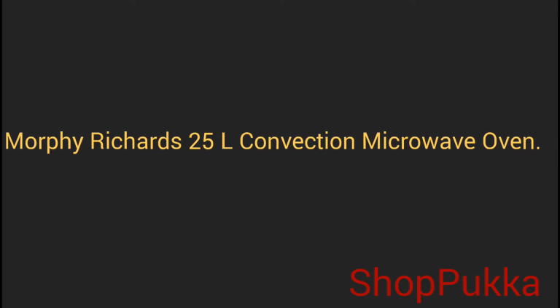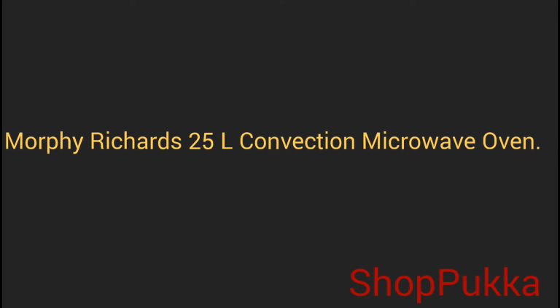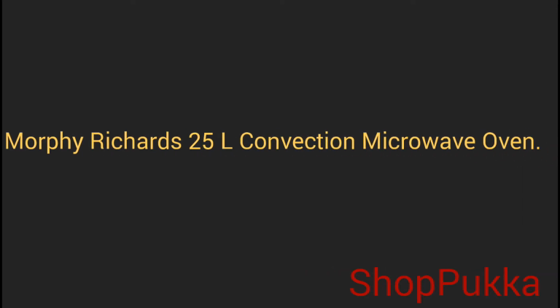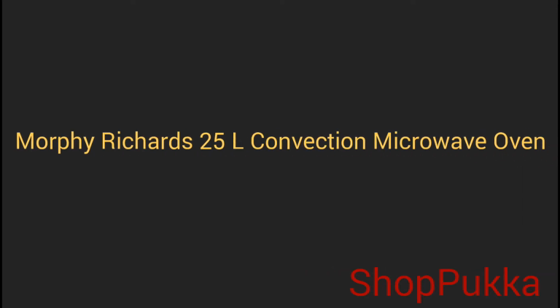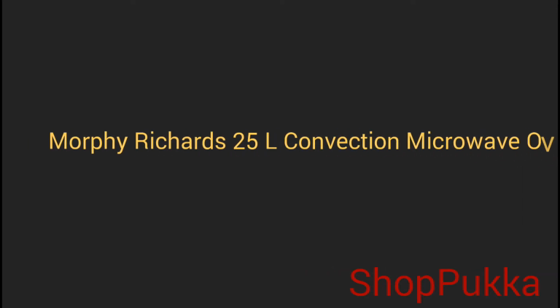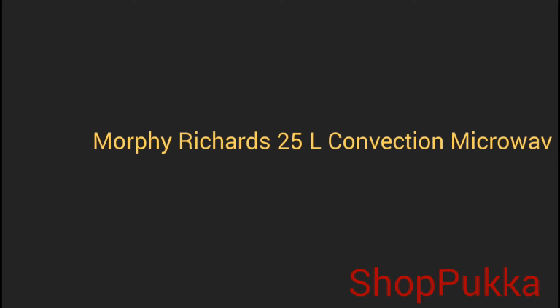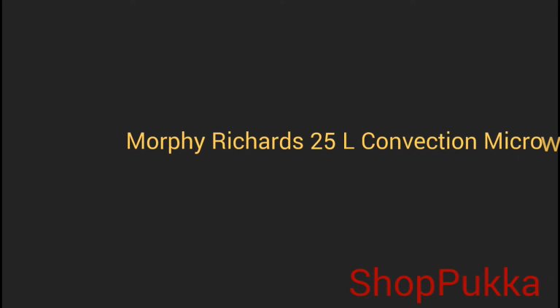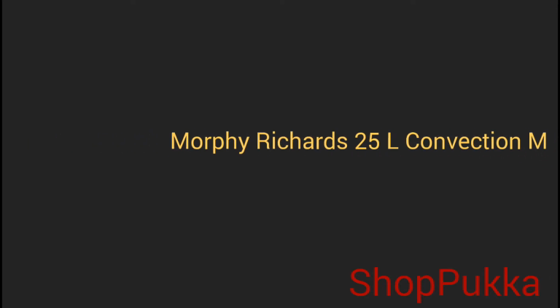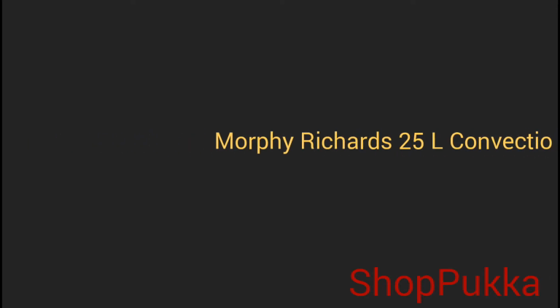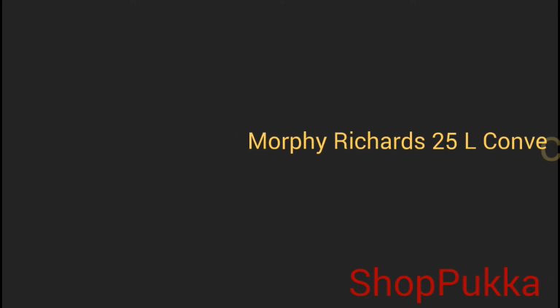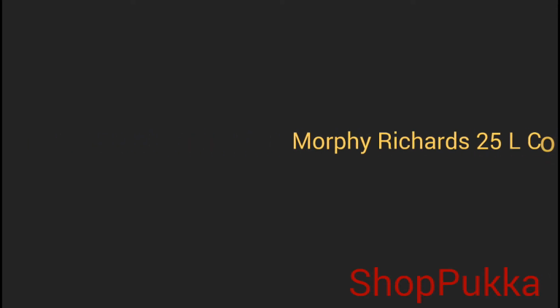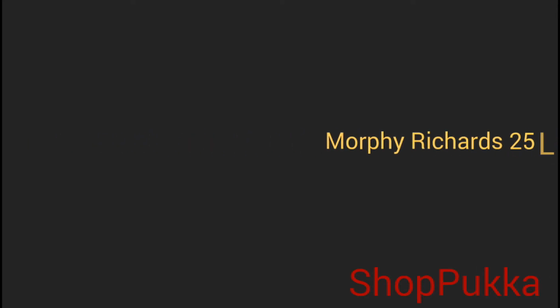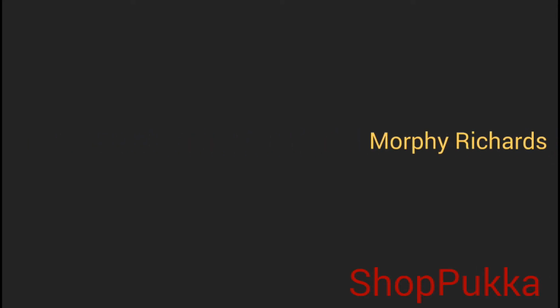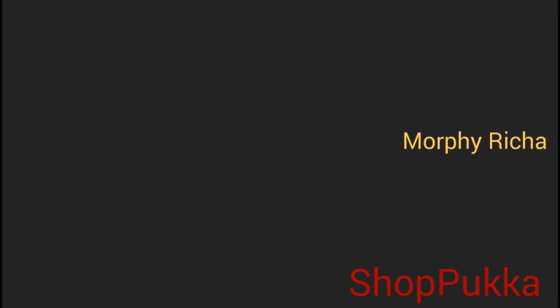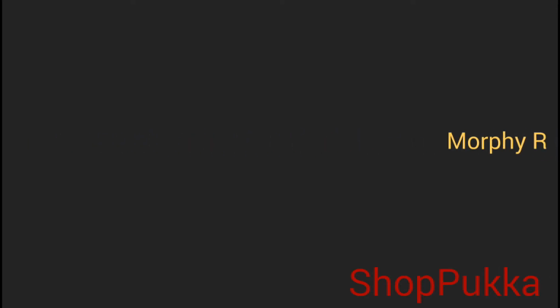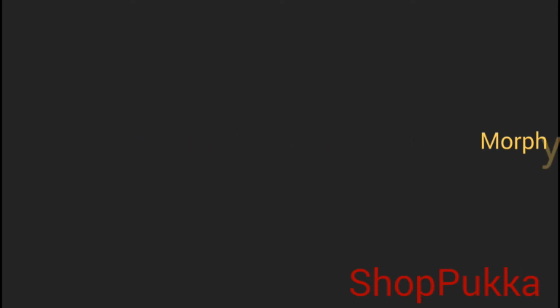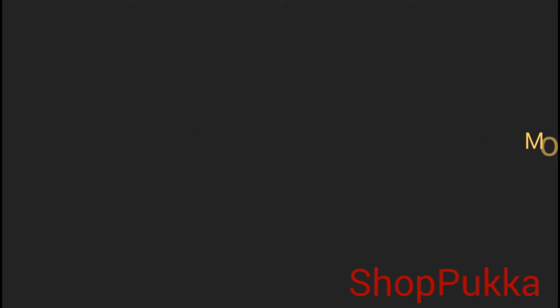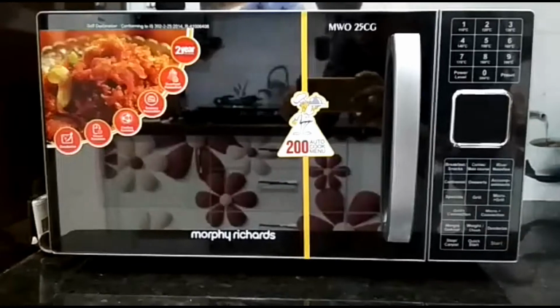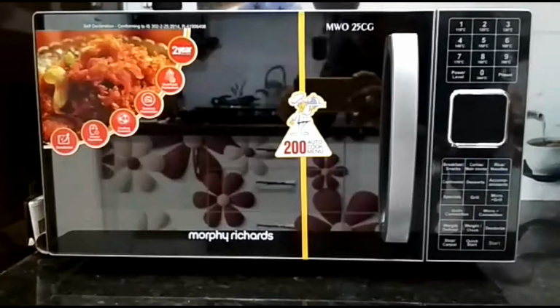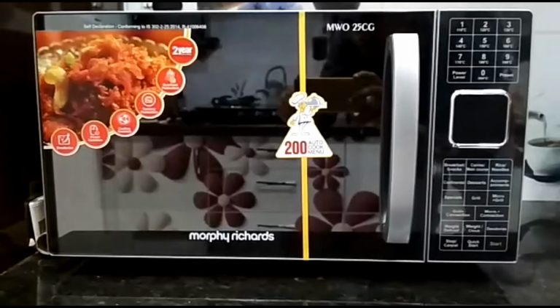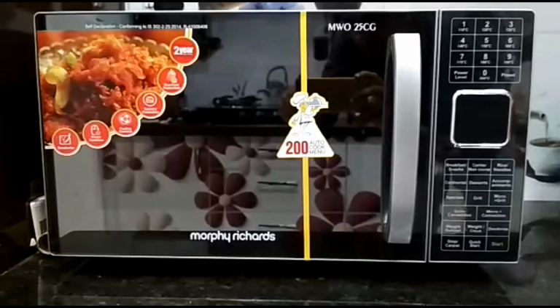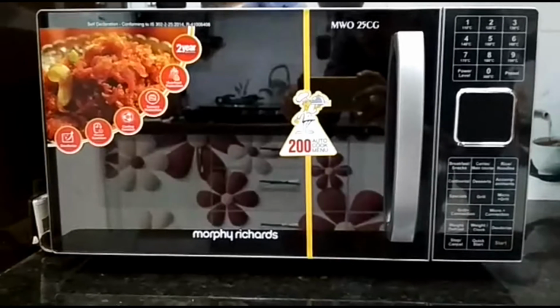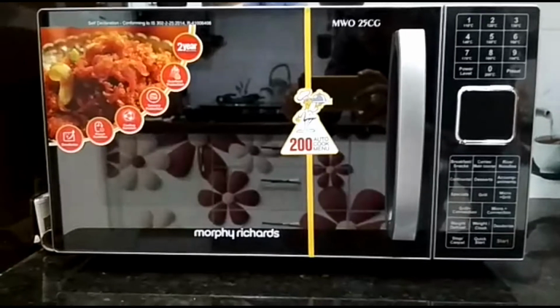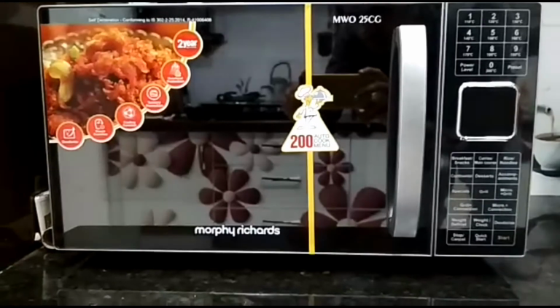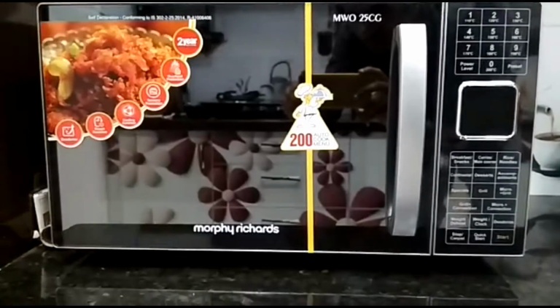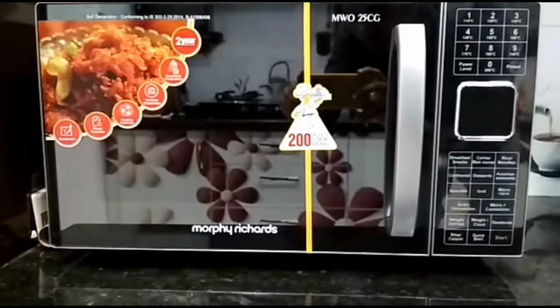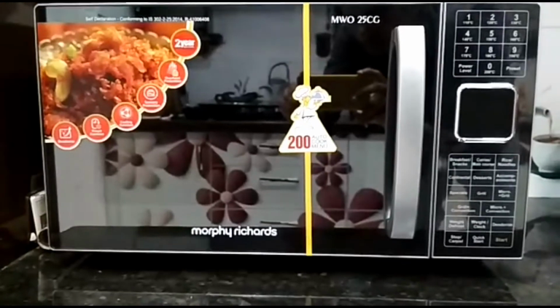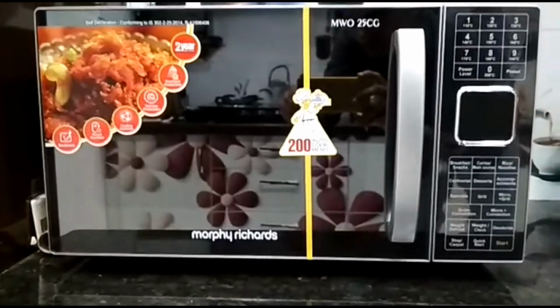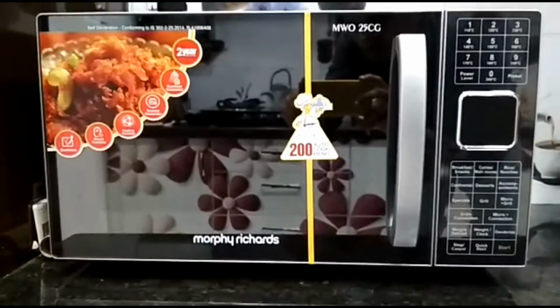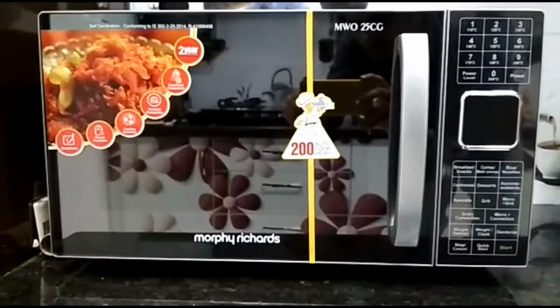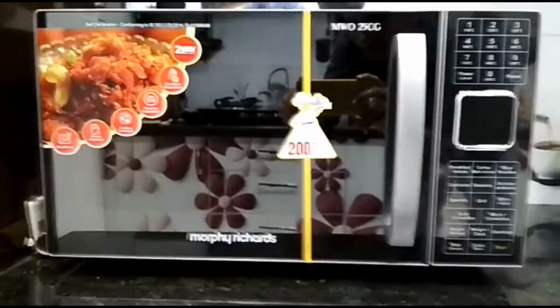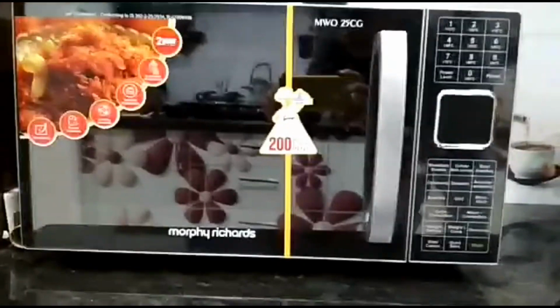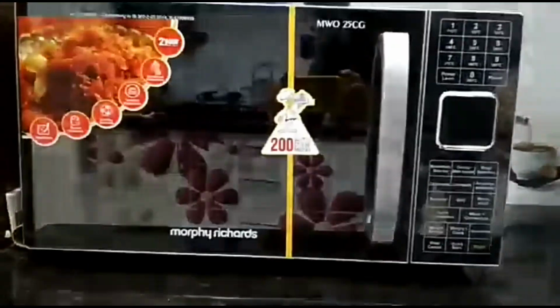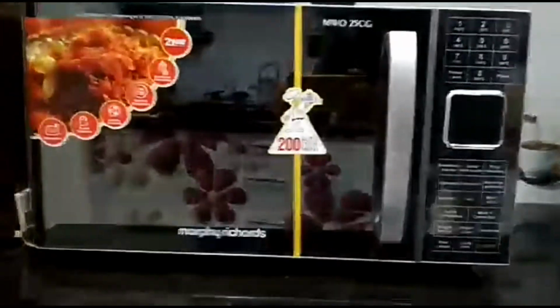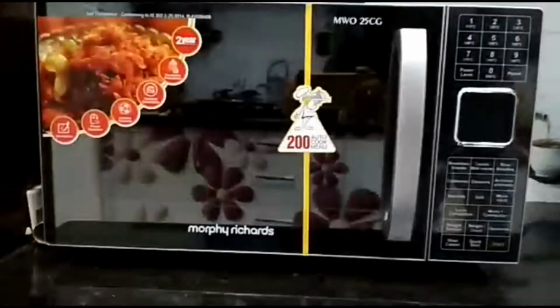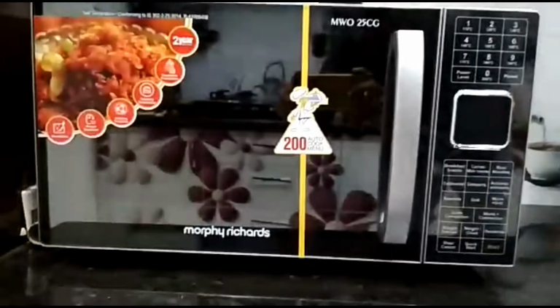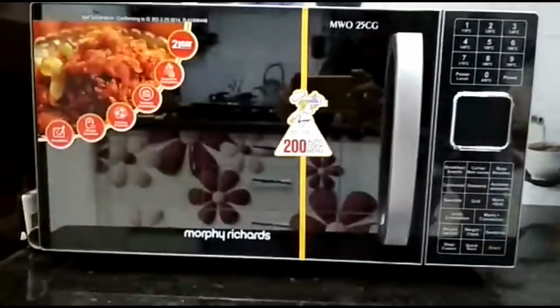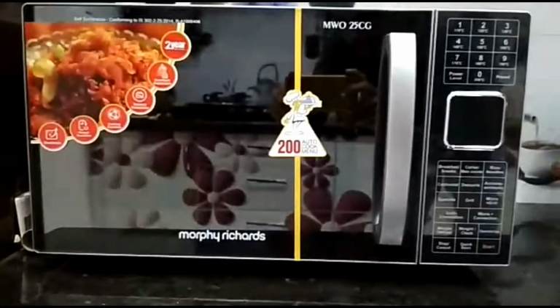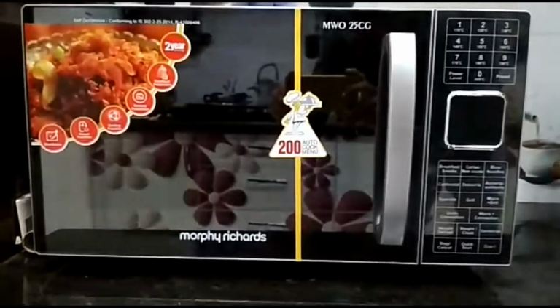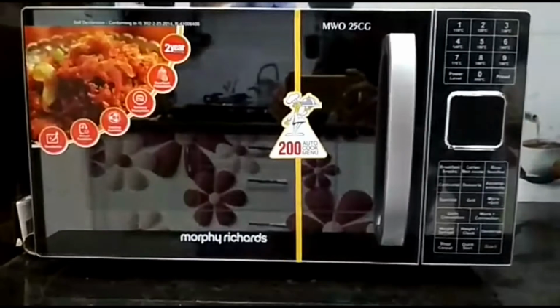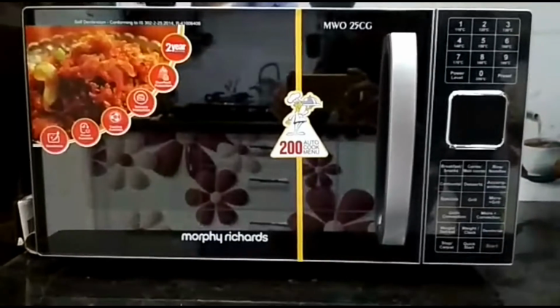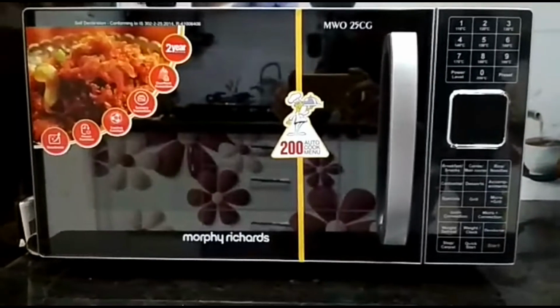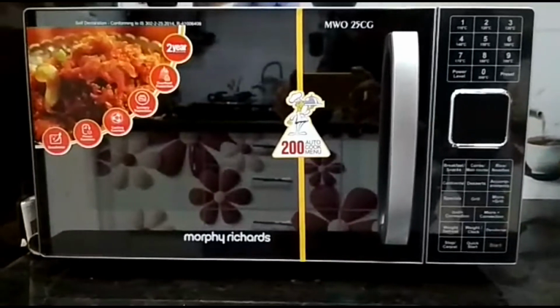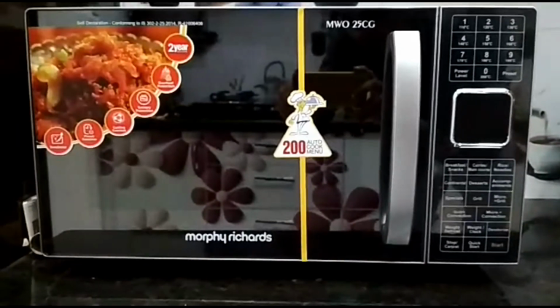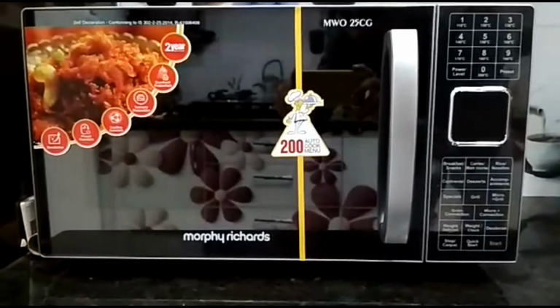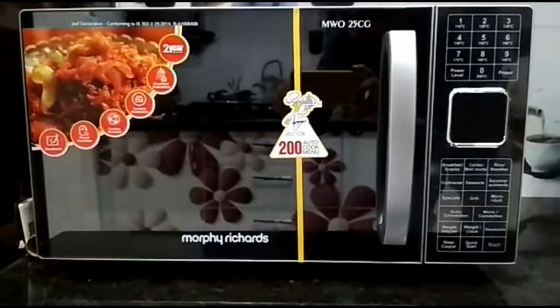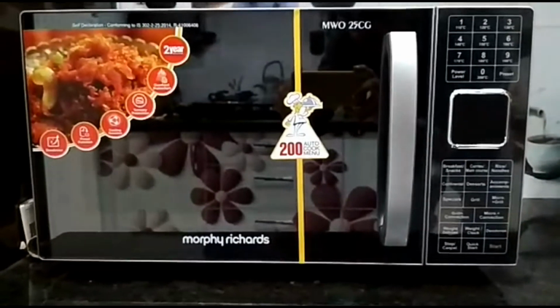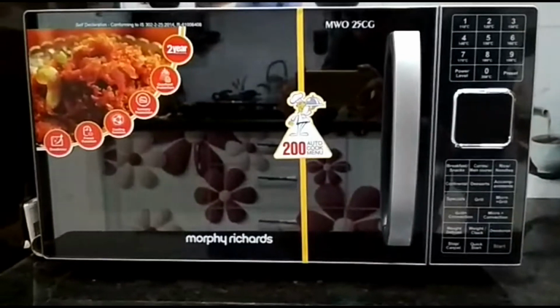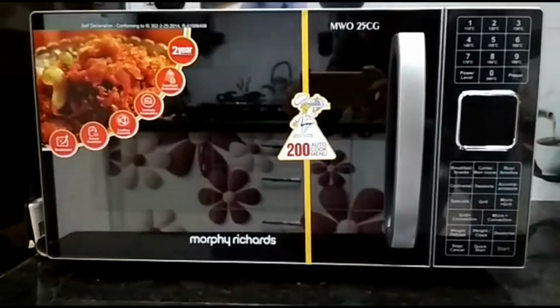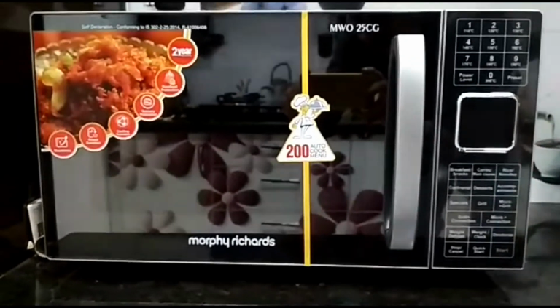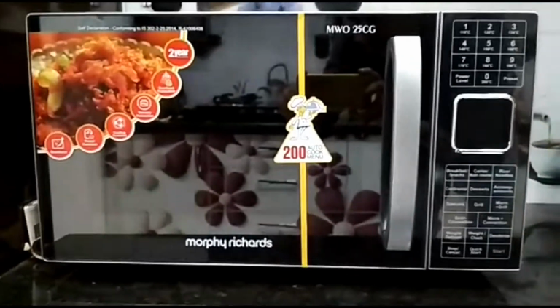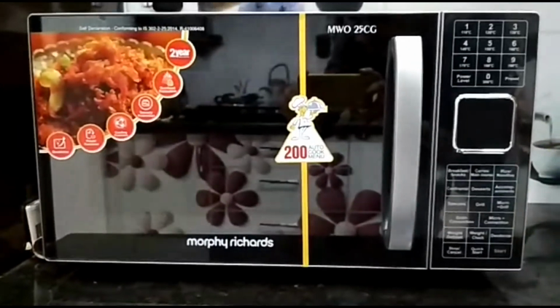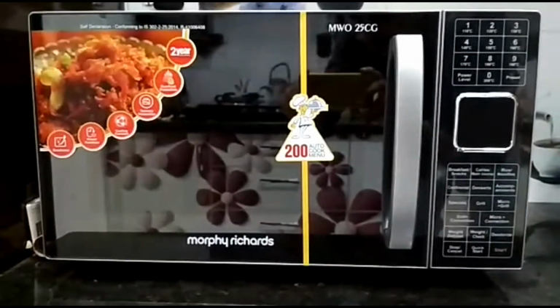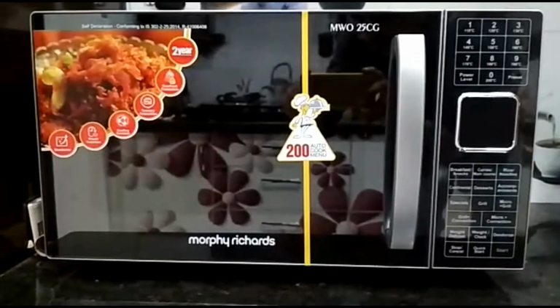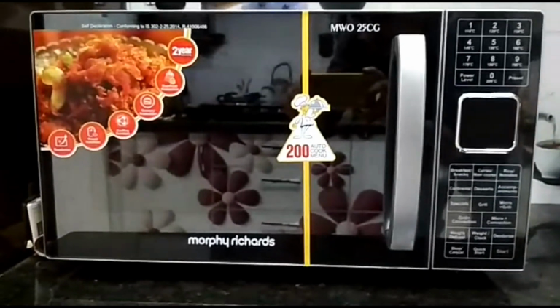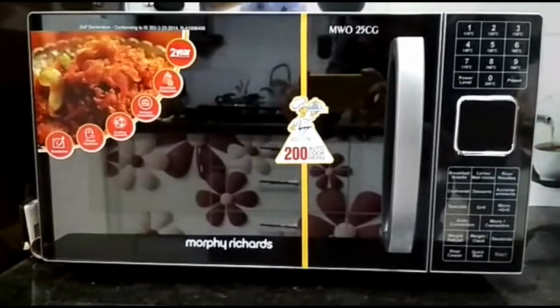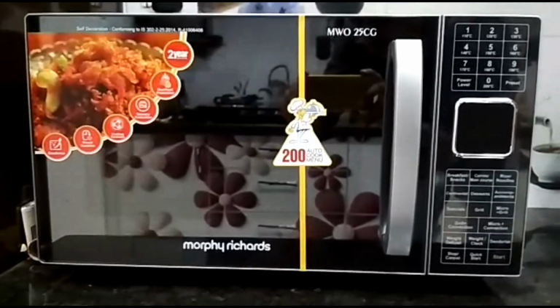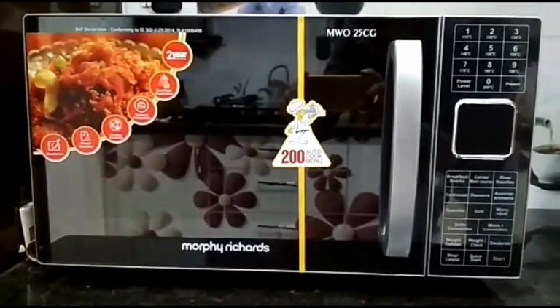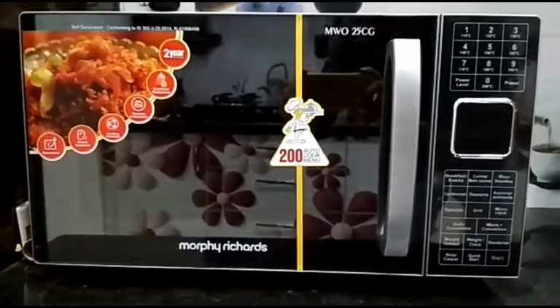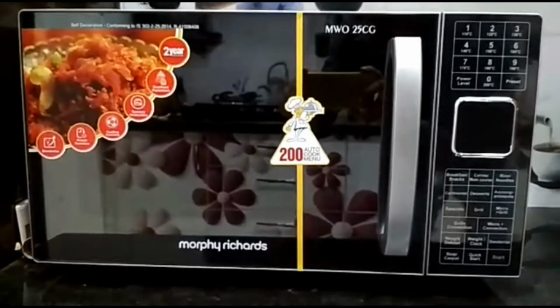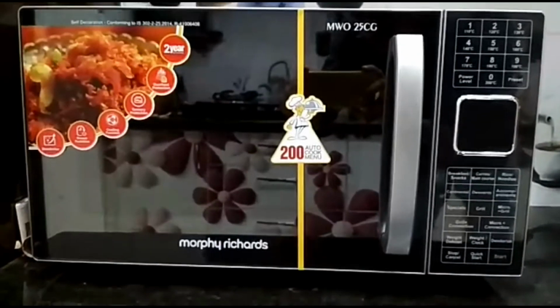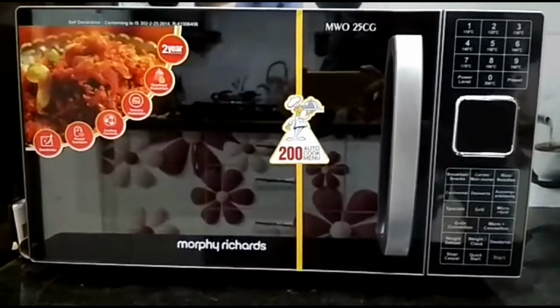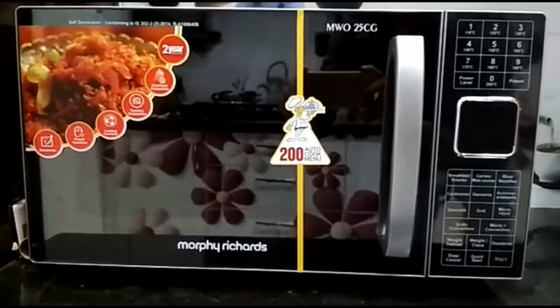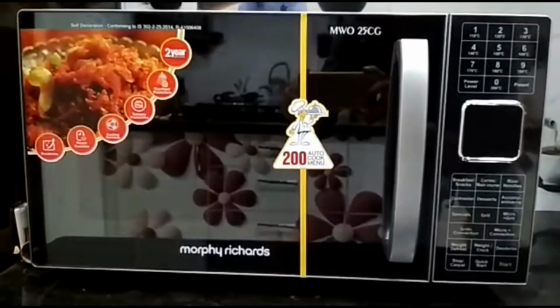Hi, this is Priya from Shoppakka. Now we are looking at the Morphe Richards microwave oven. It's a 25-liter oven.